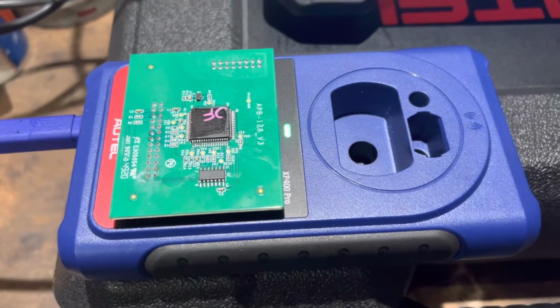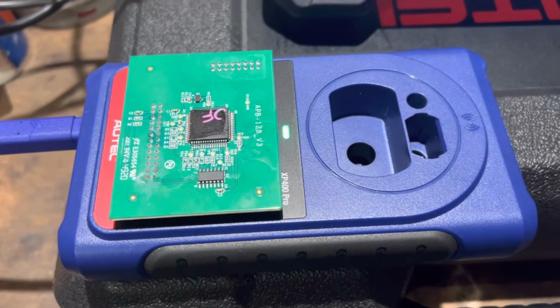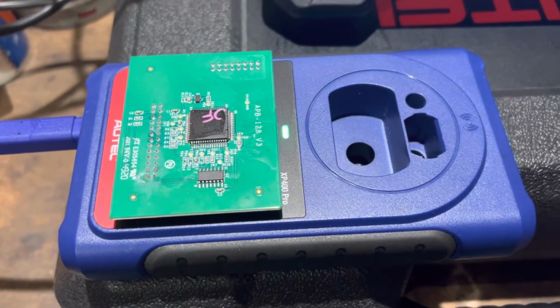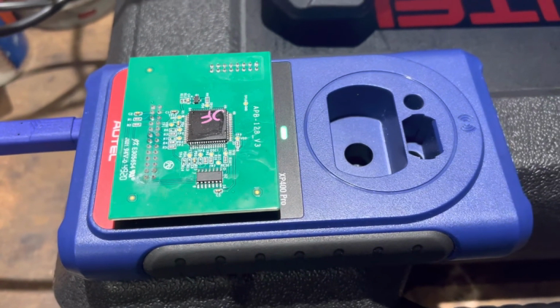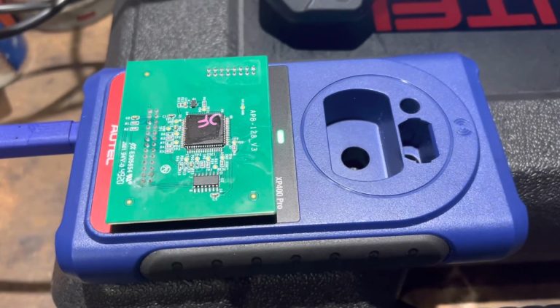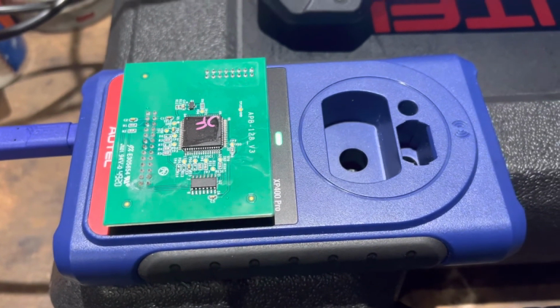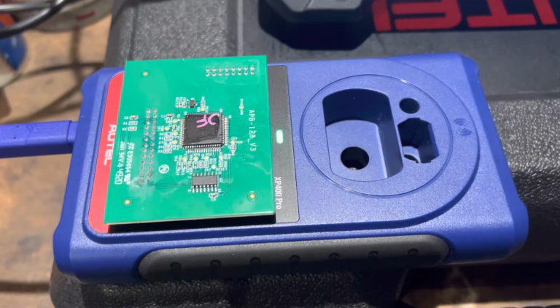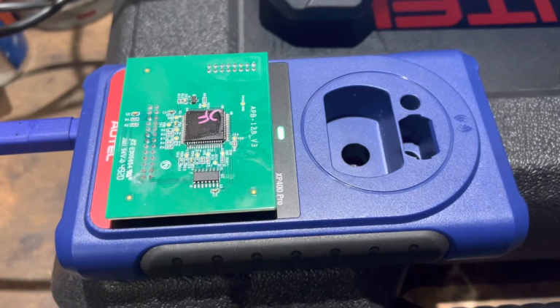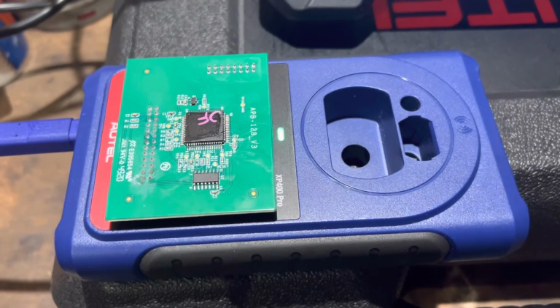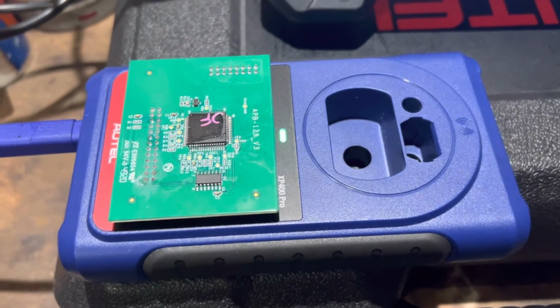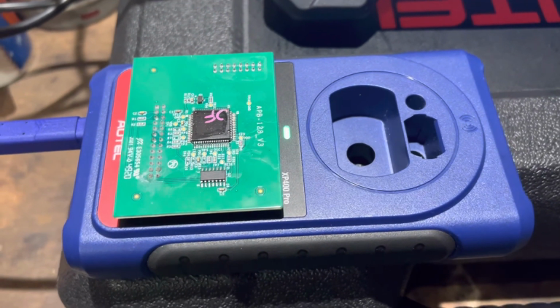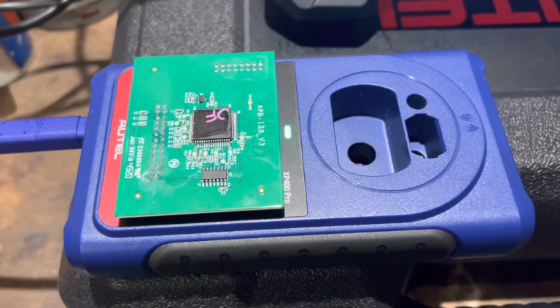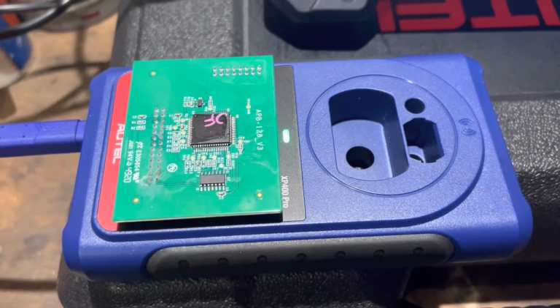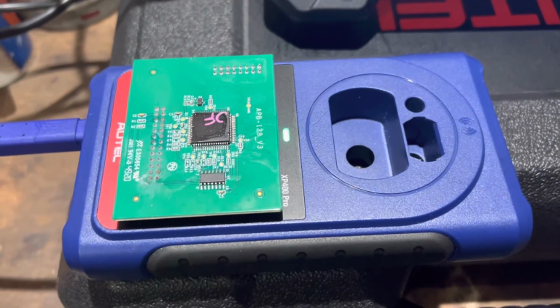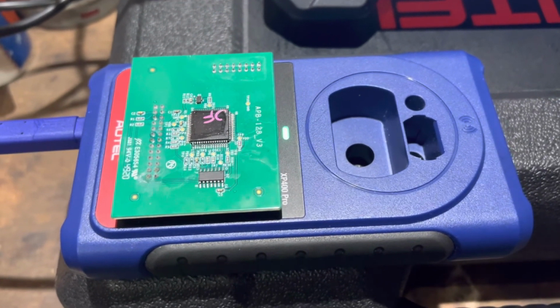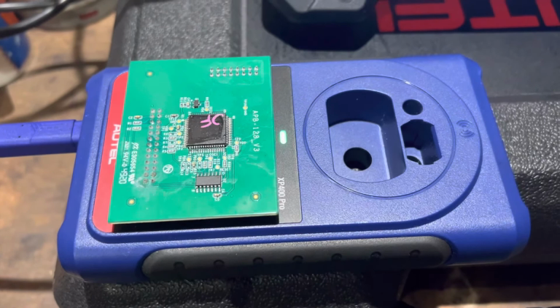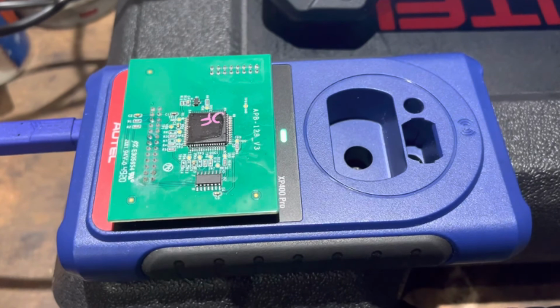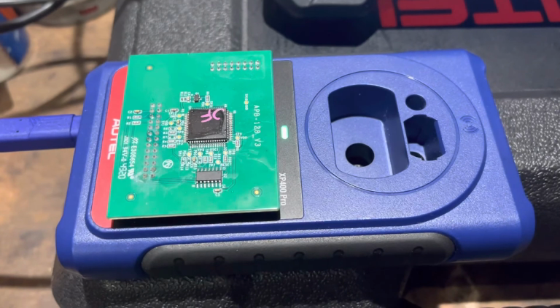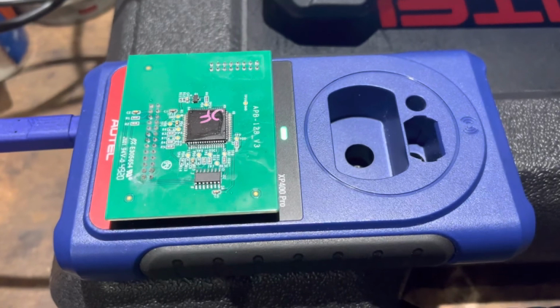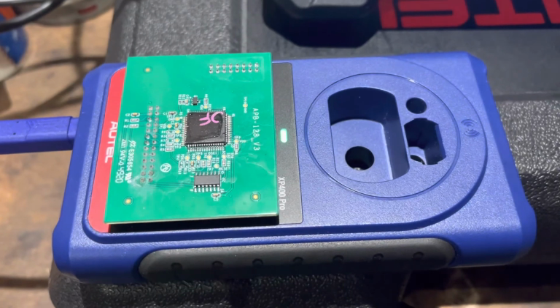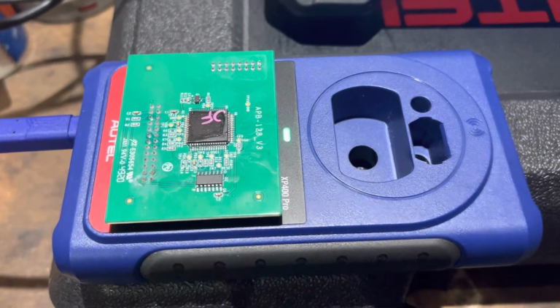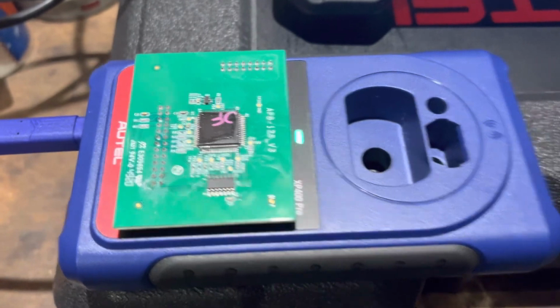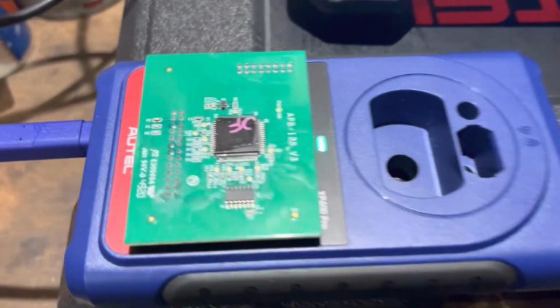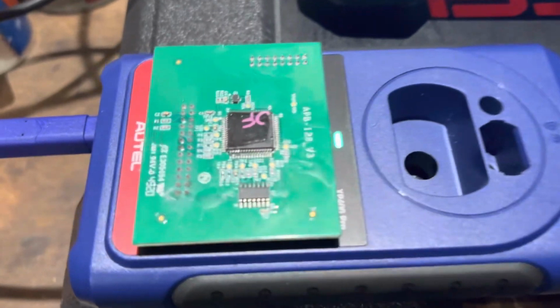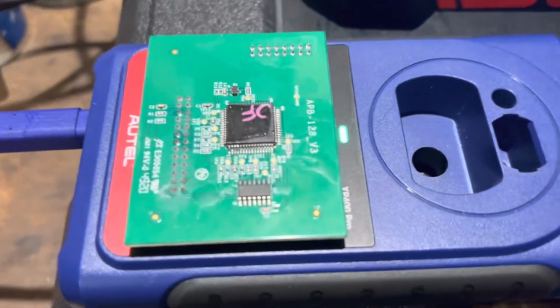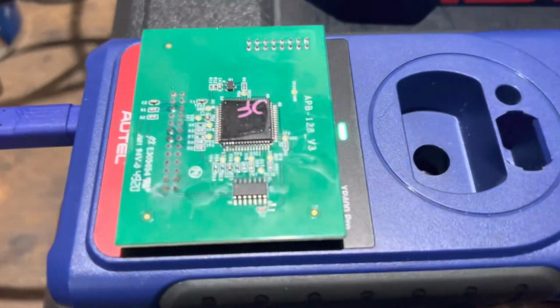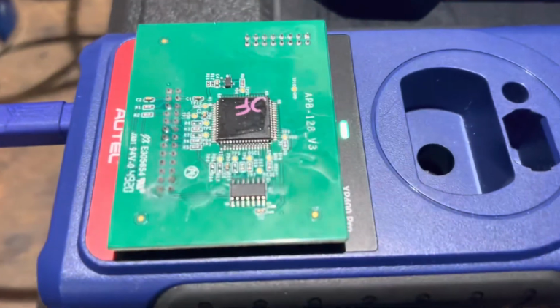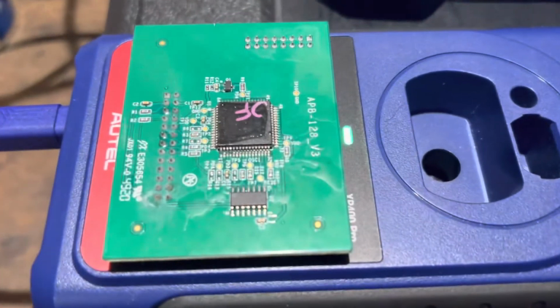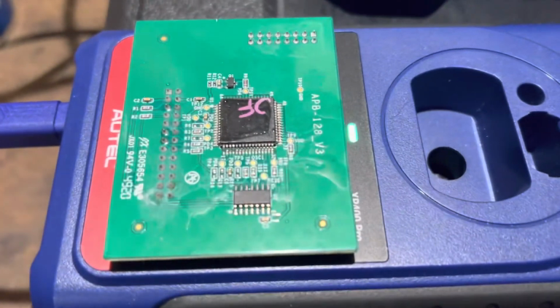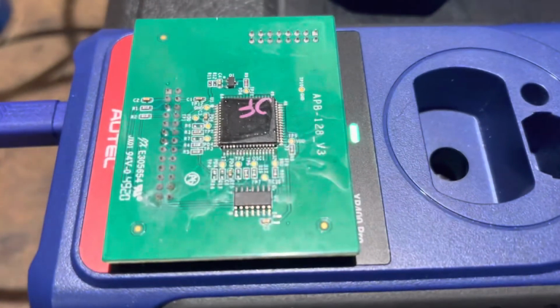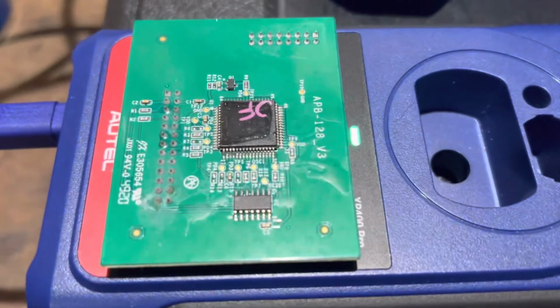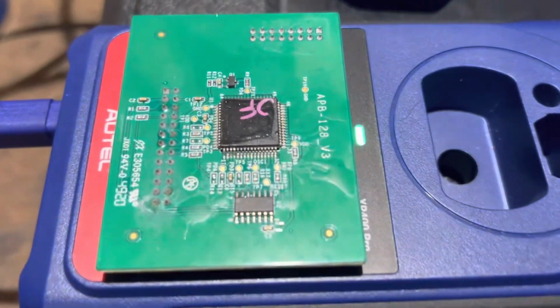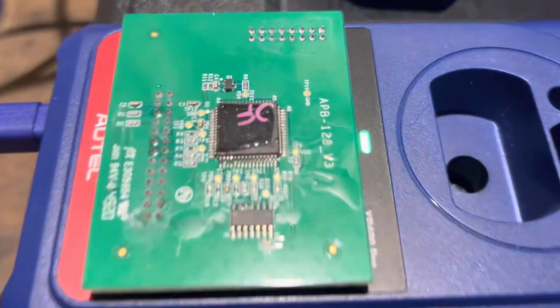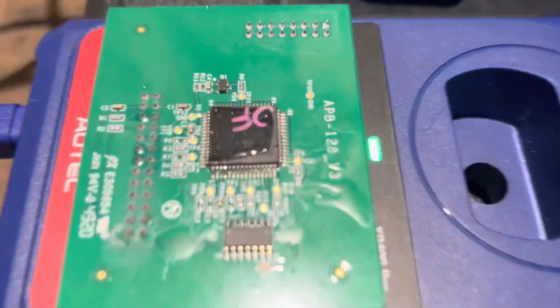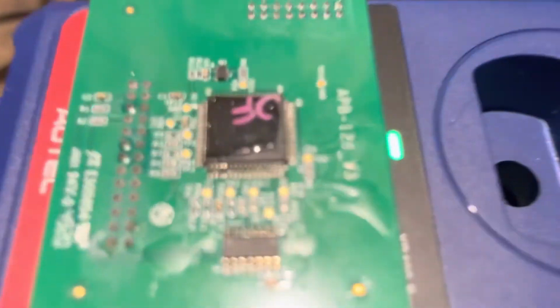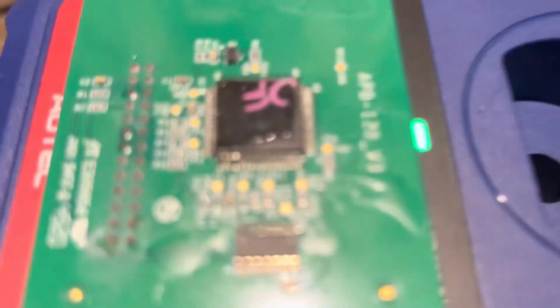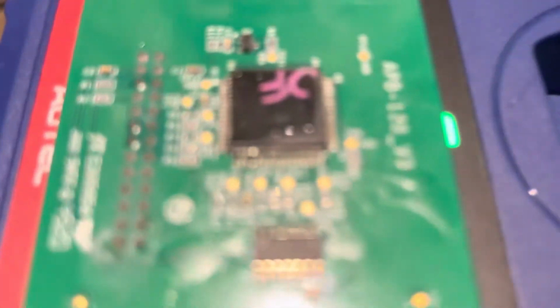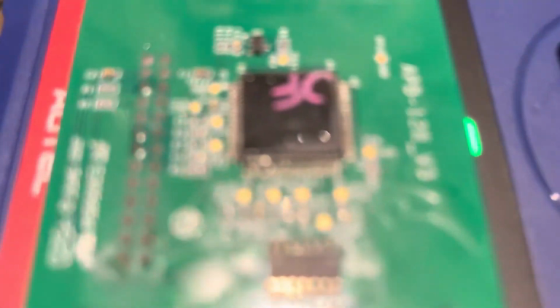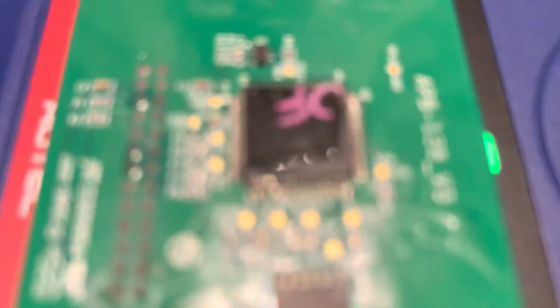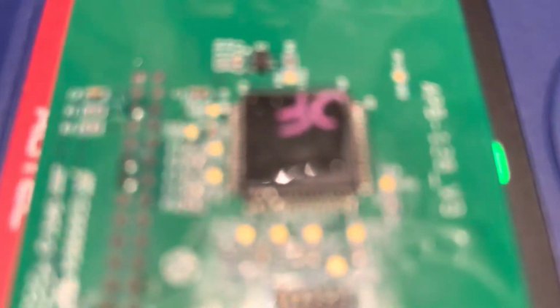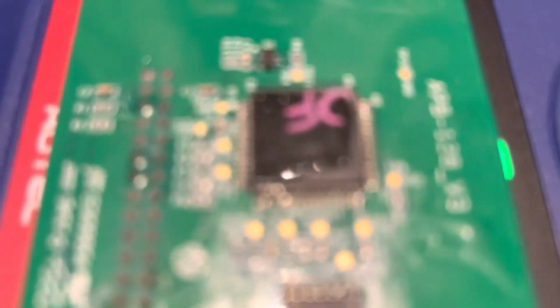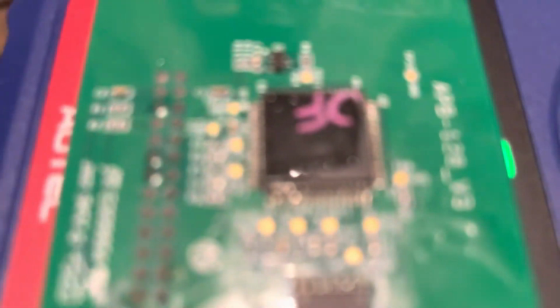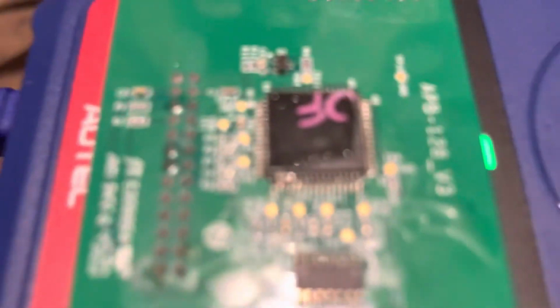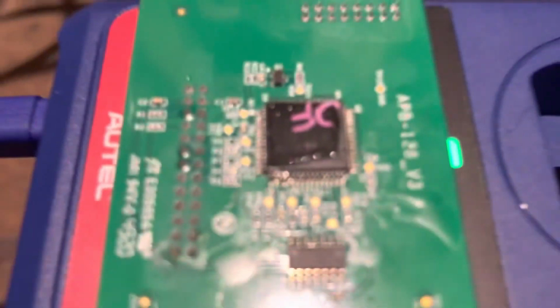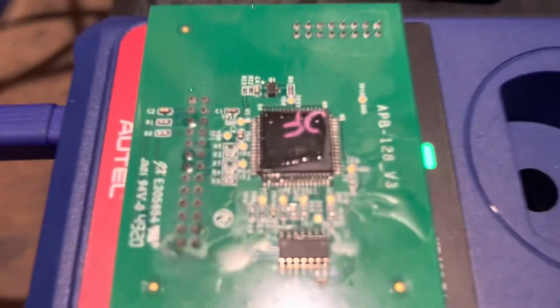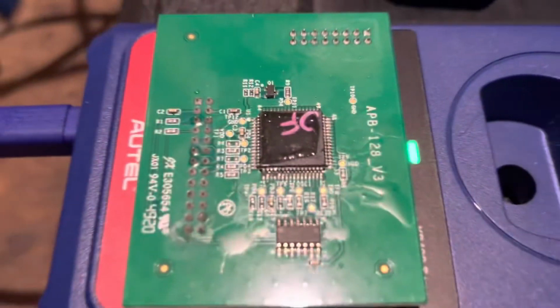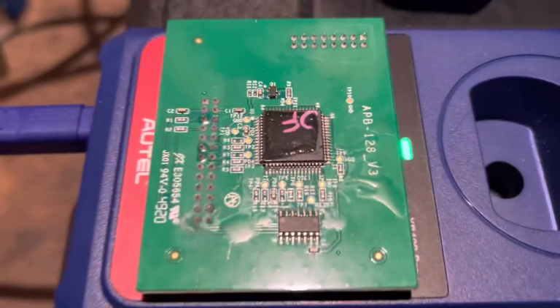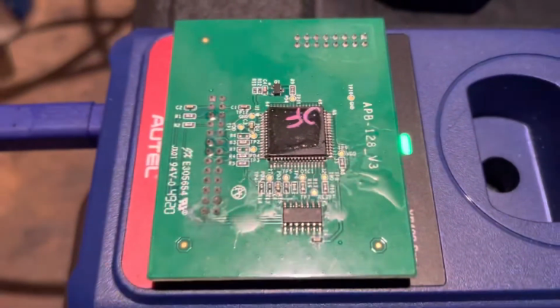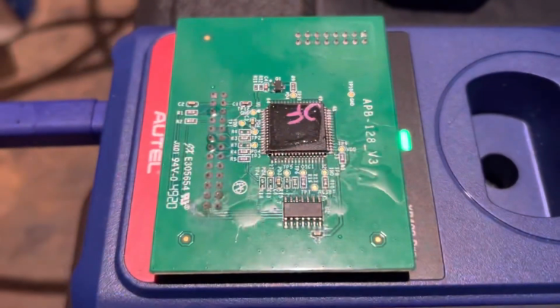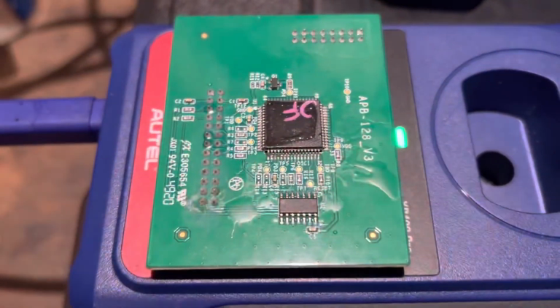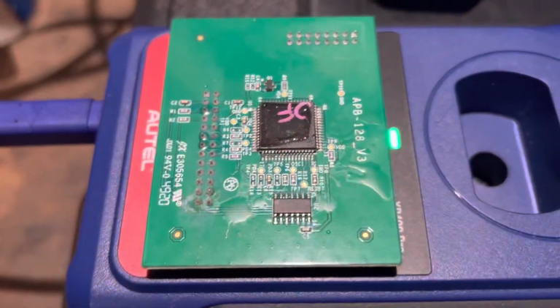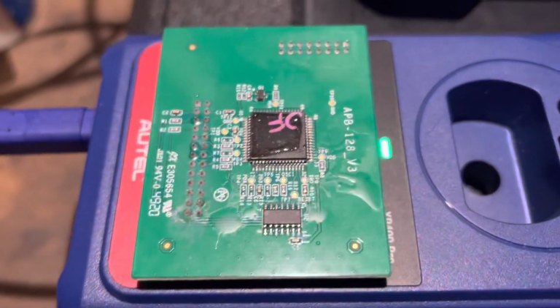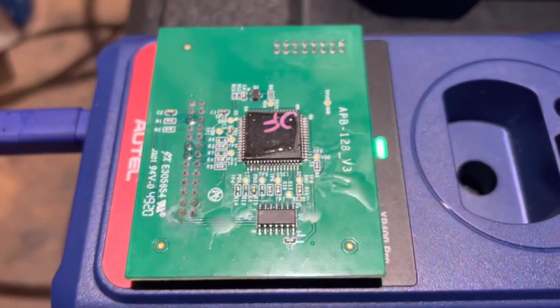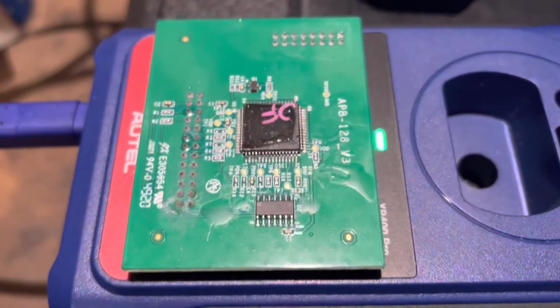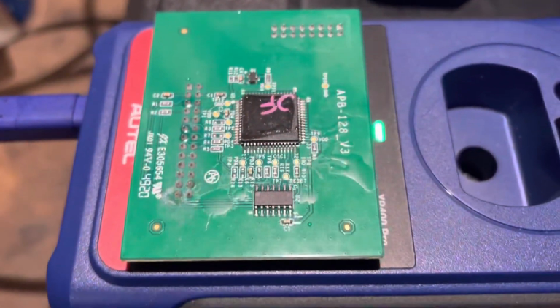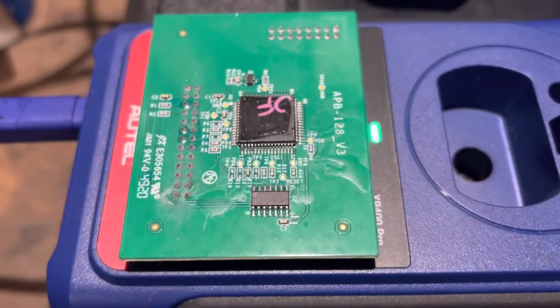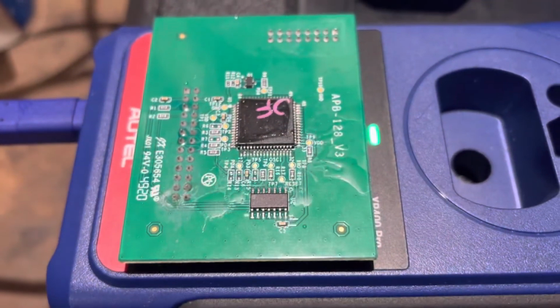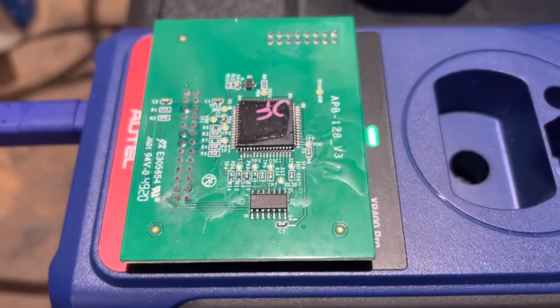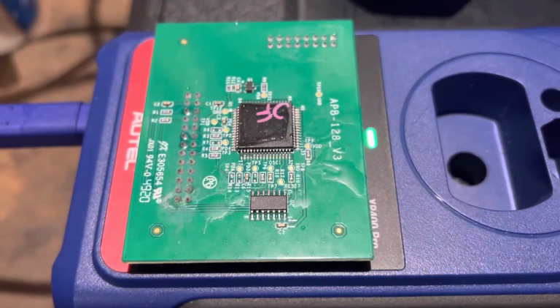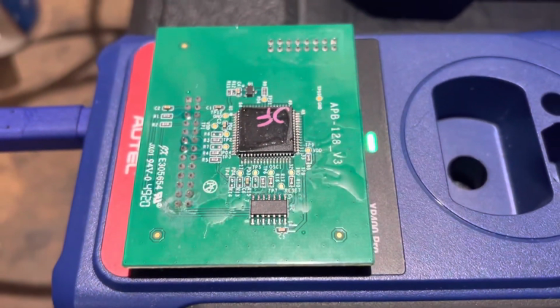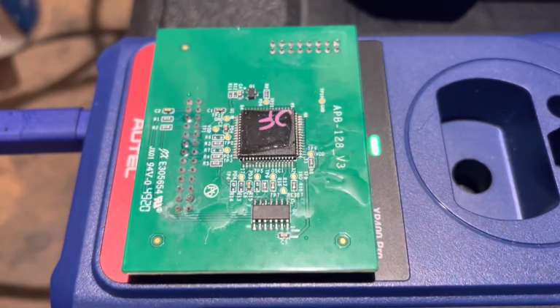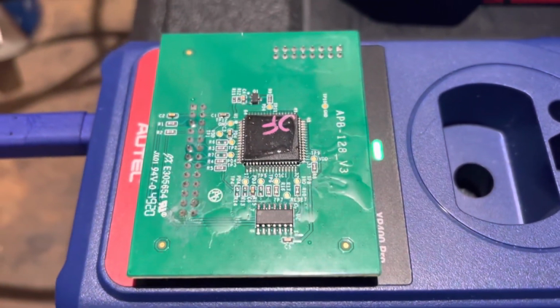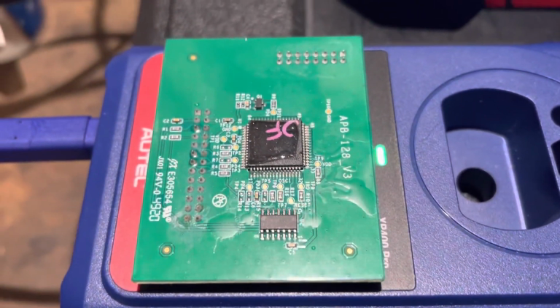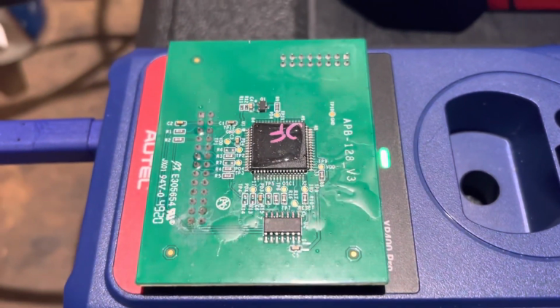What to do, what to do, what to do. Damn, I just spent an hour trying to get that on there, and I thought I got it on there nicely.